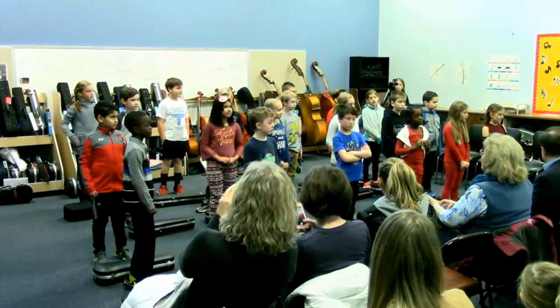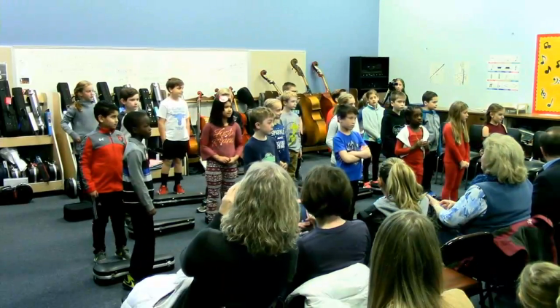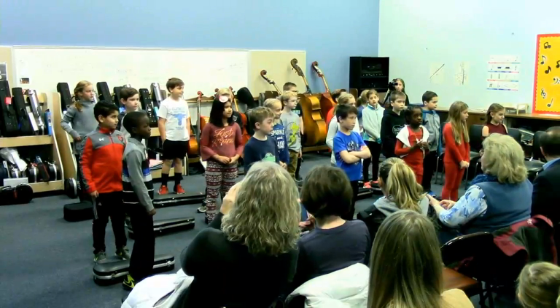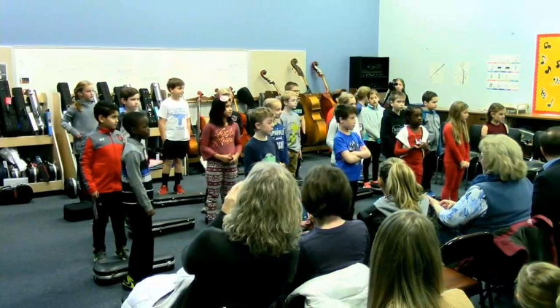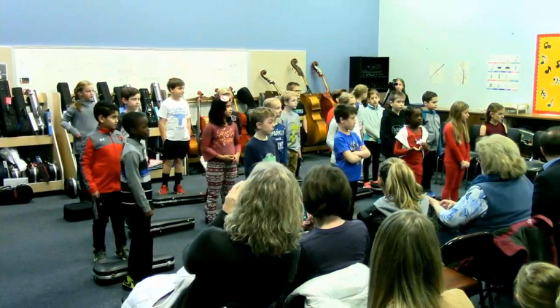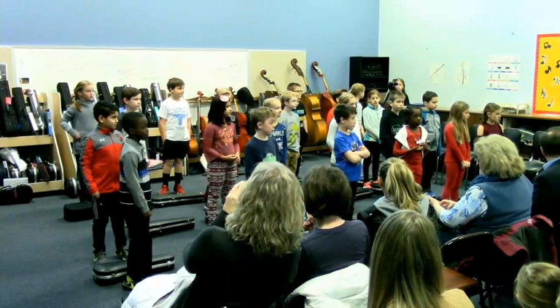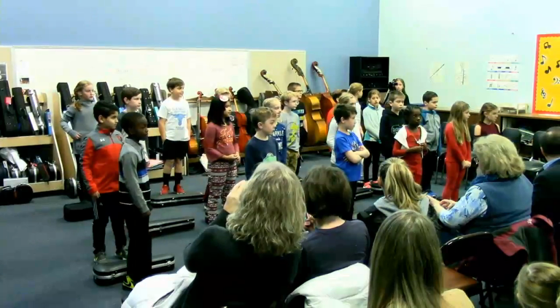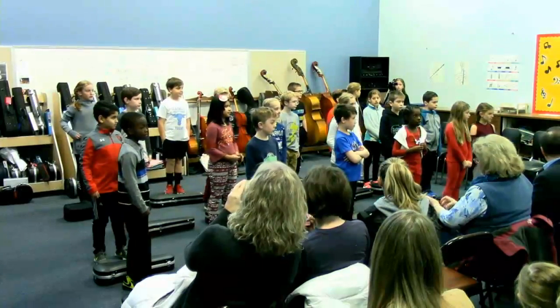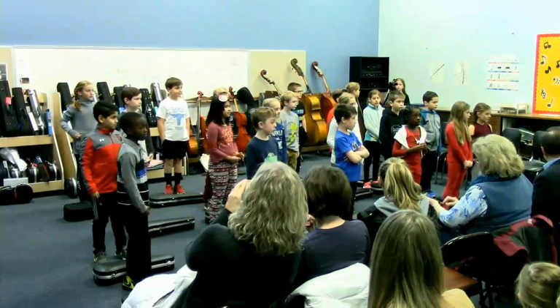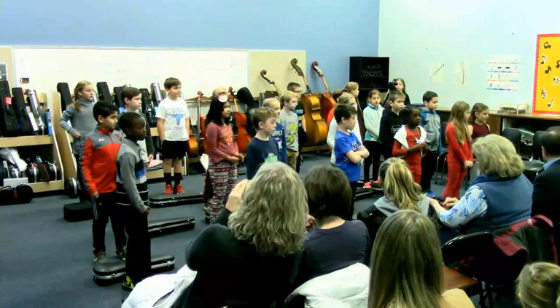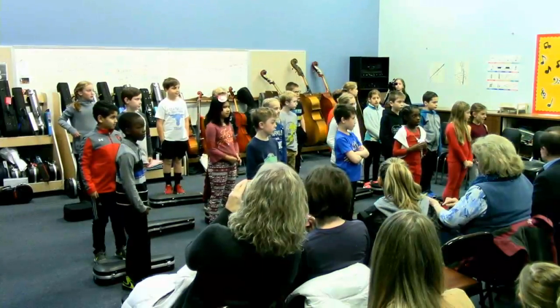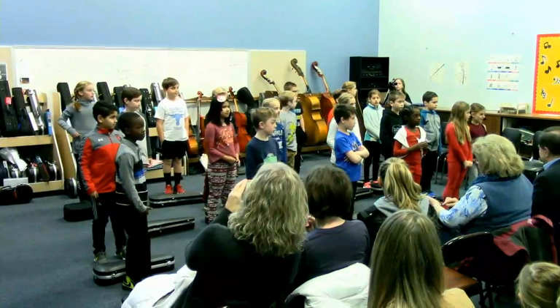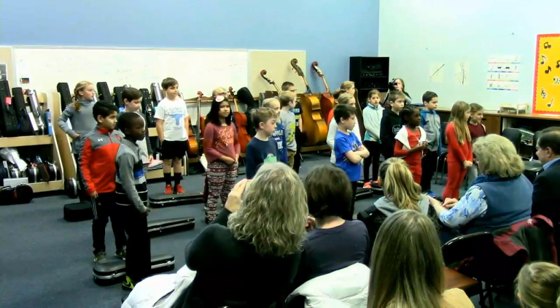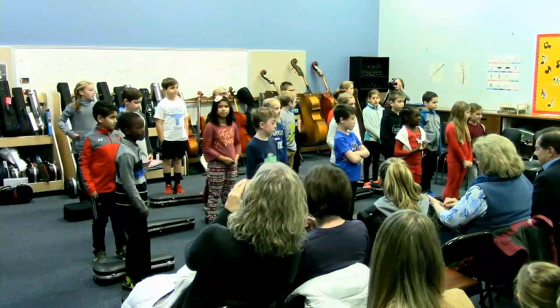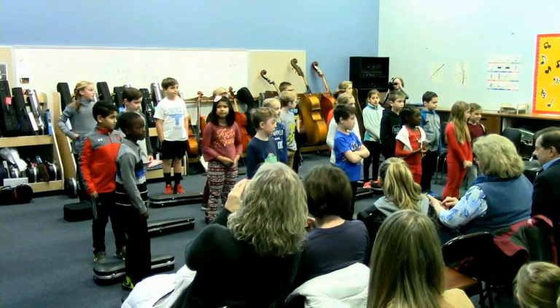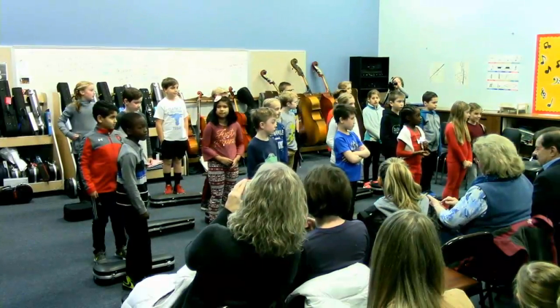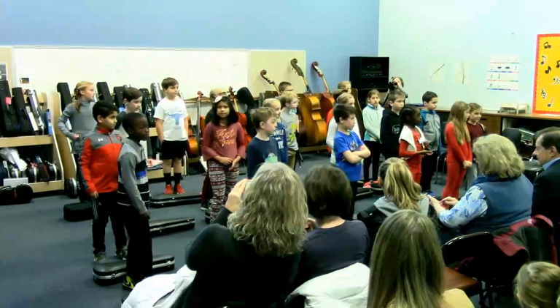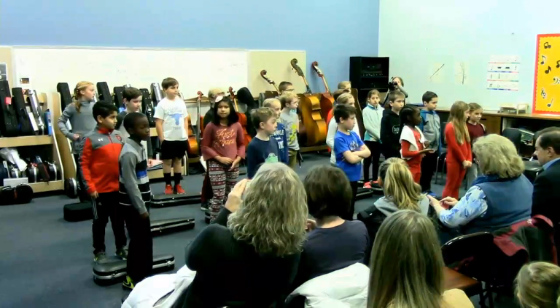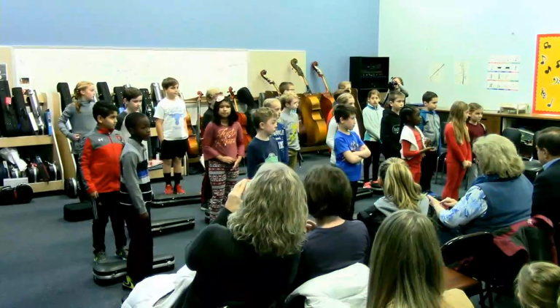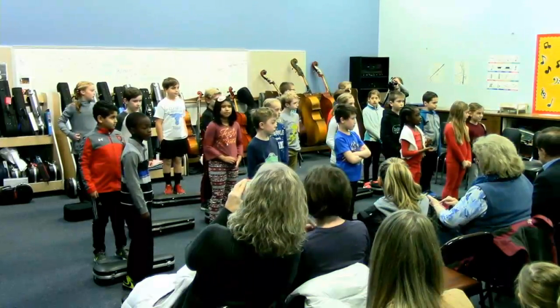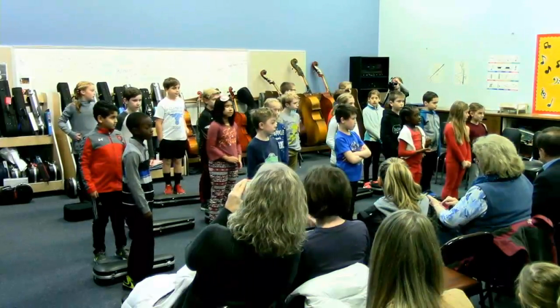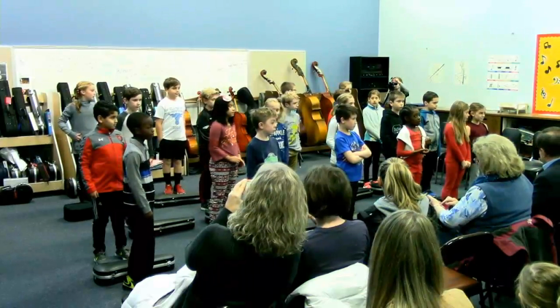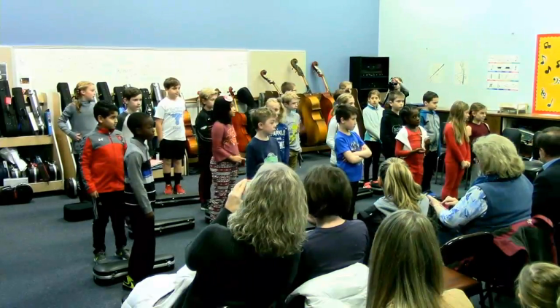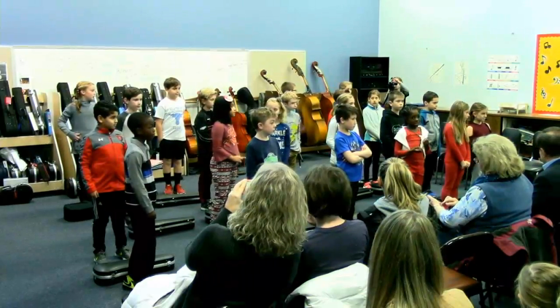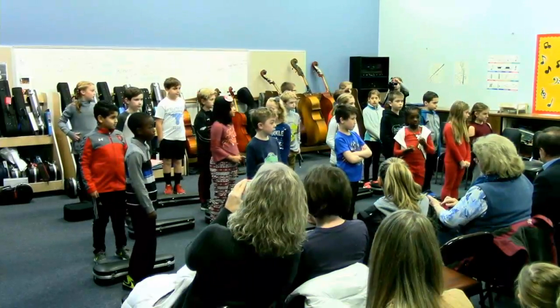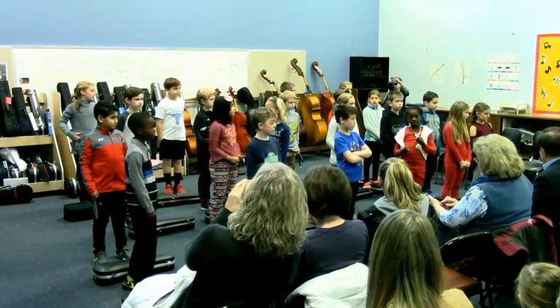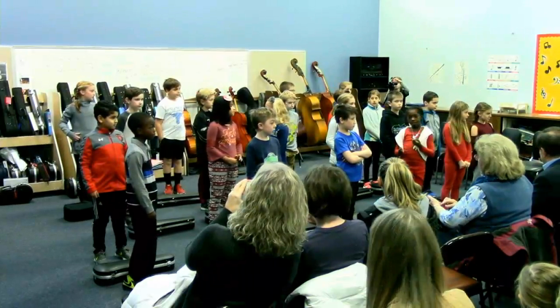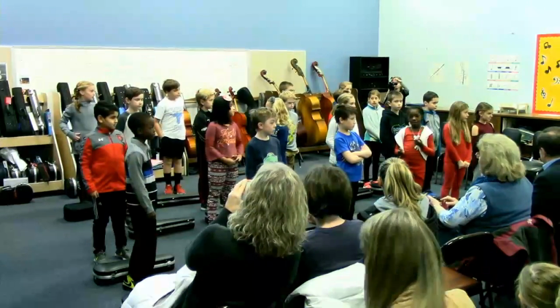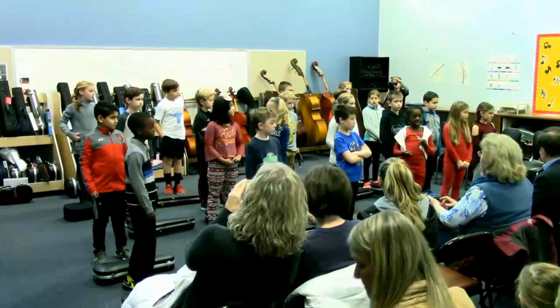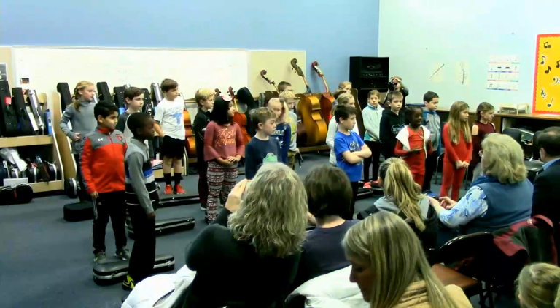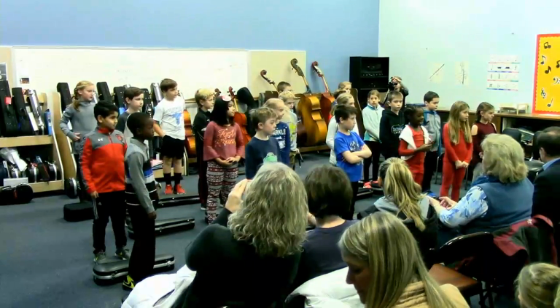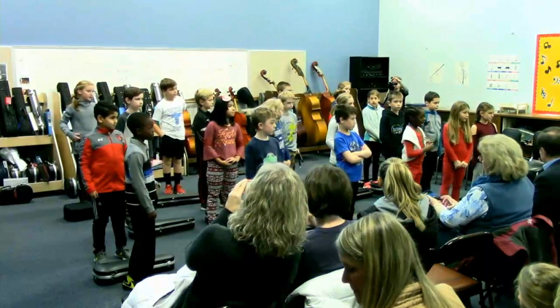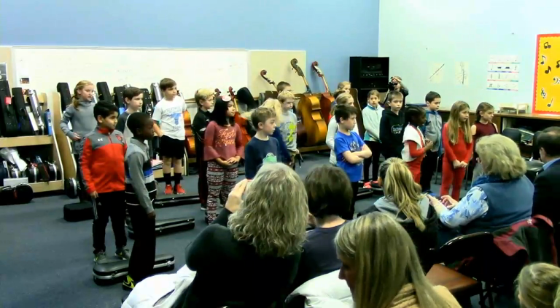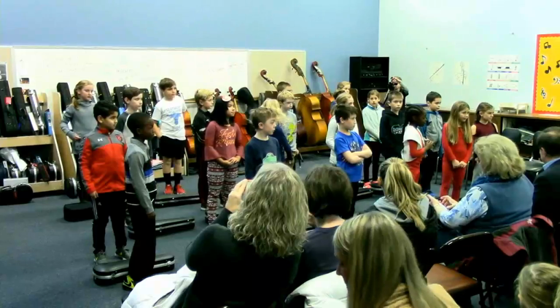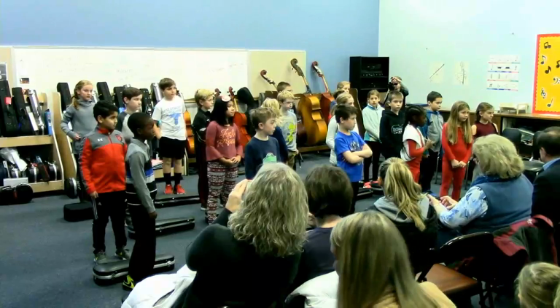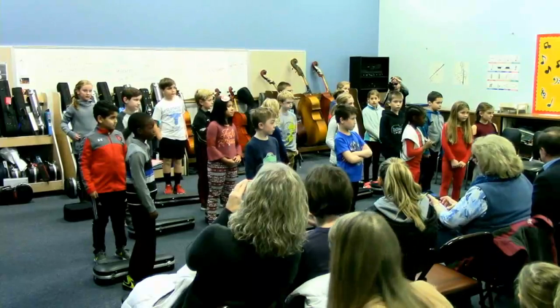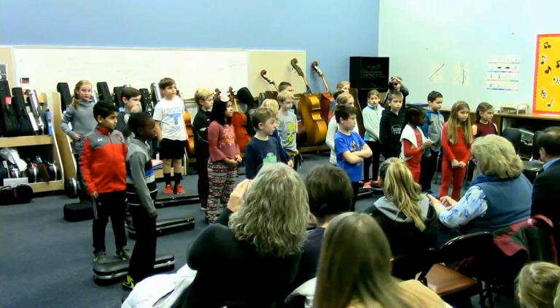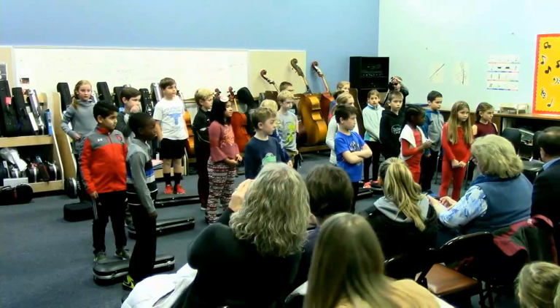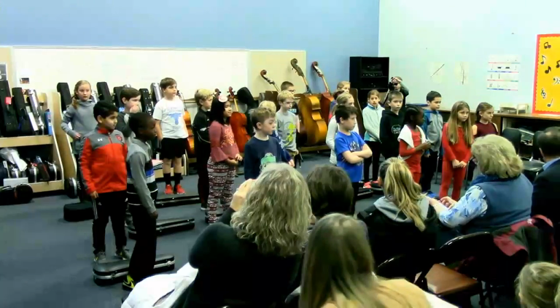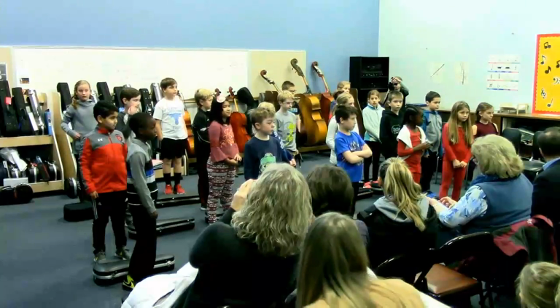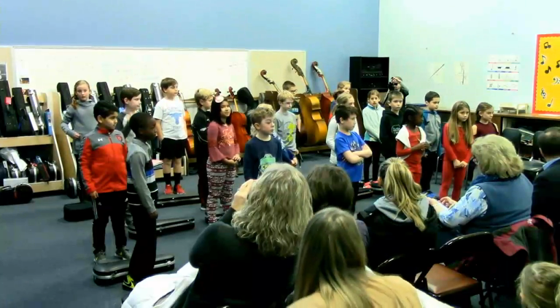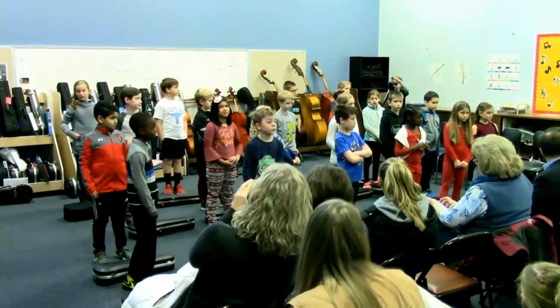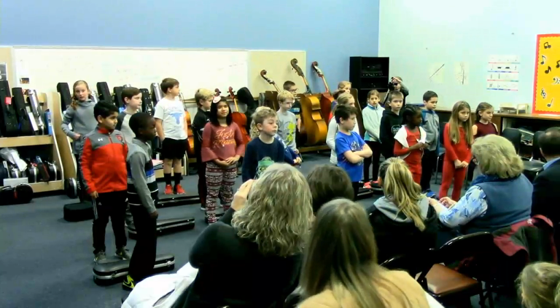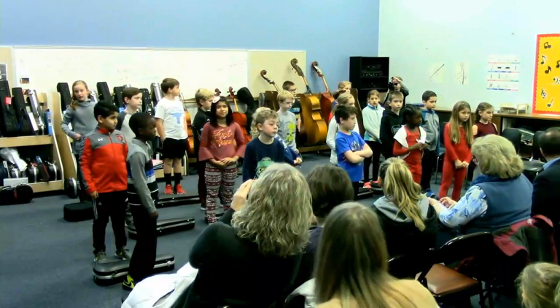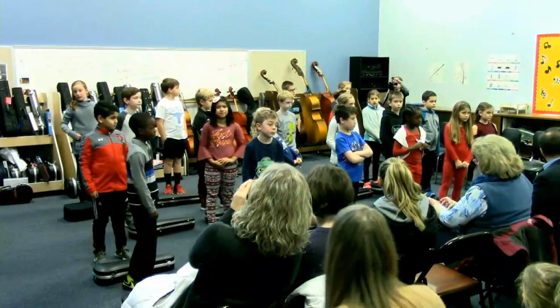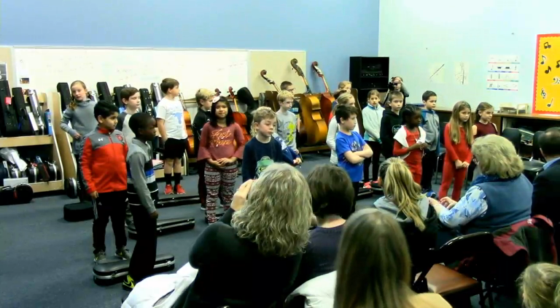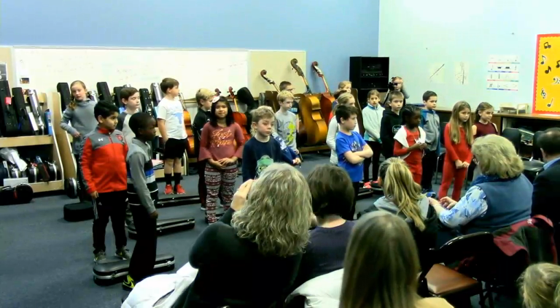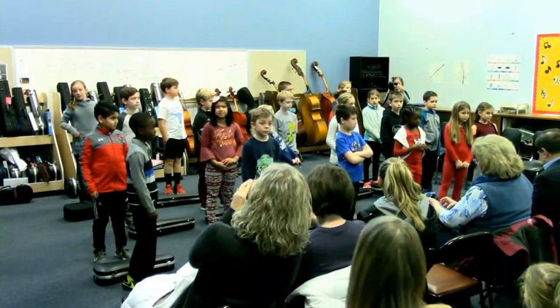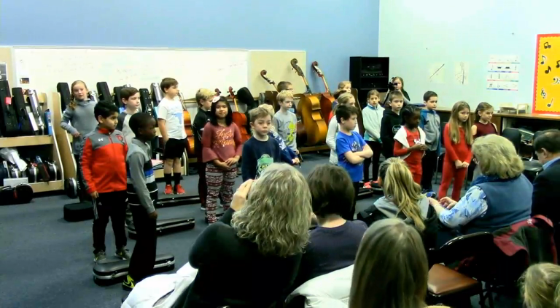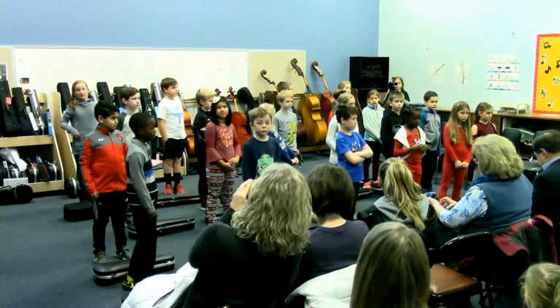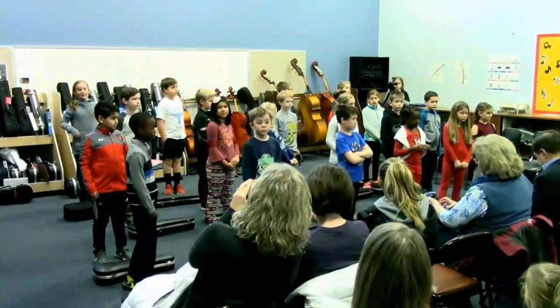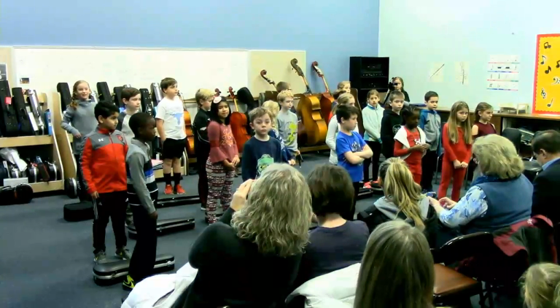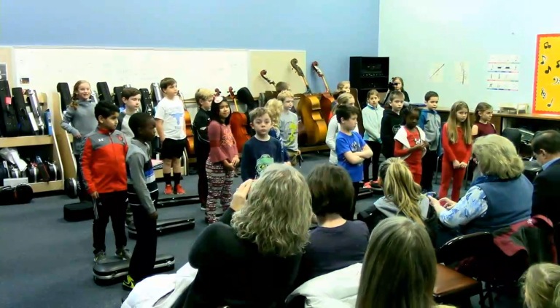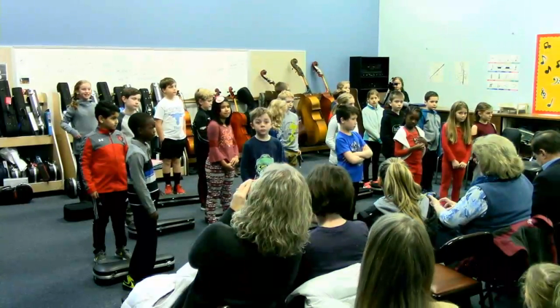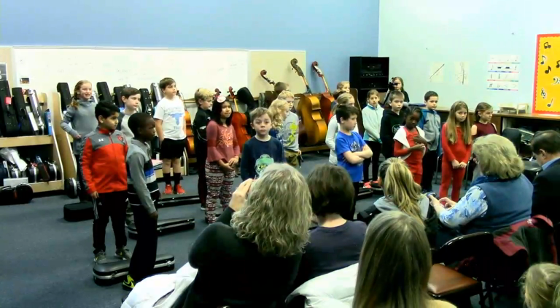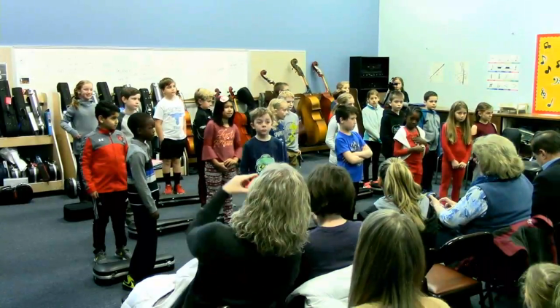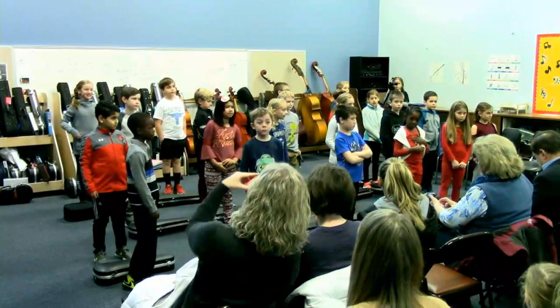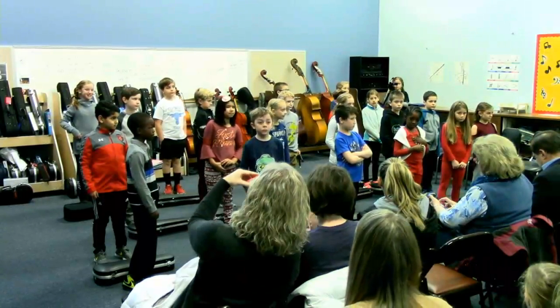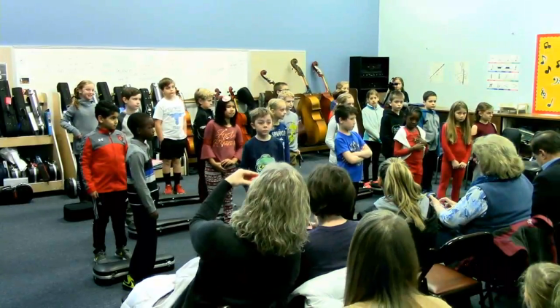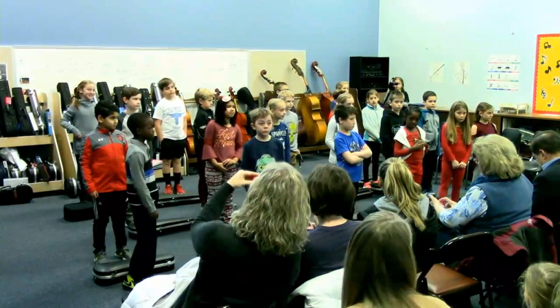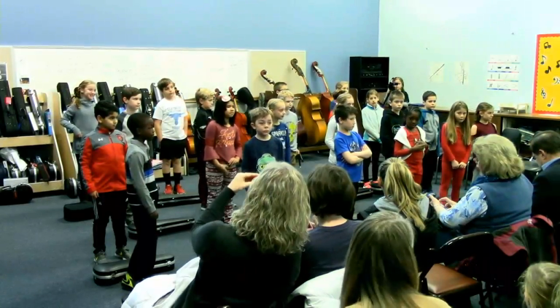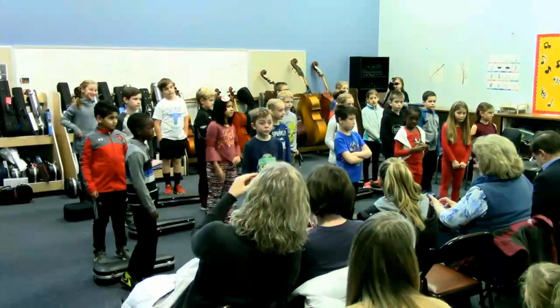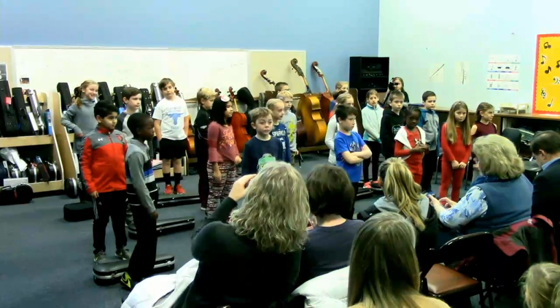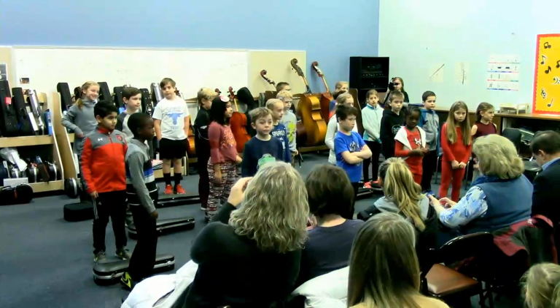Welcome, welcome parents. Thank you for coming. This is our second showing of Miss Stason's class, so we're glad all of you were able to make it for our second performance.